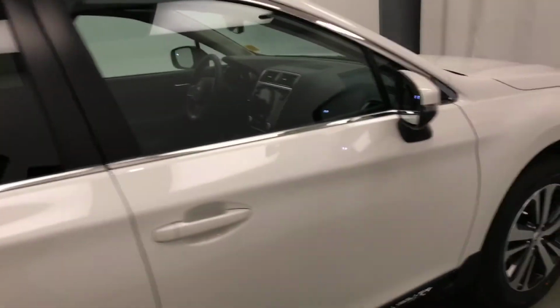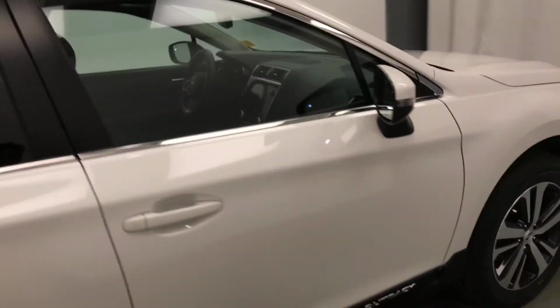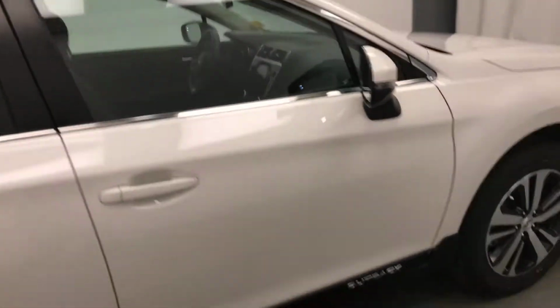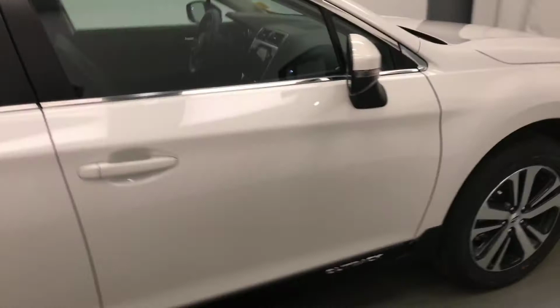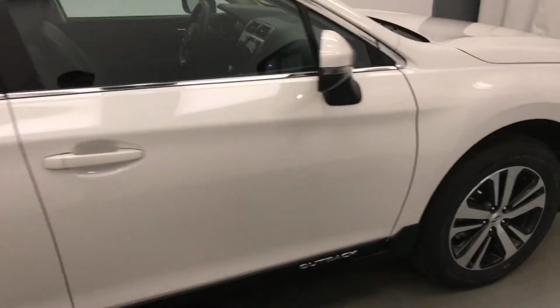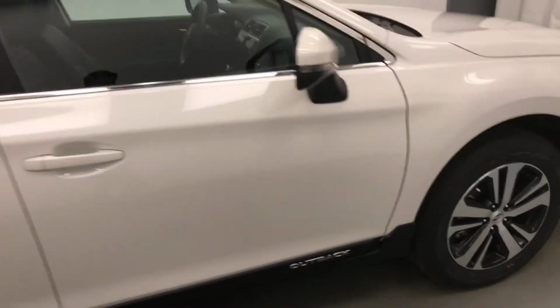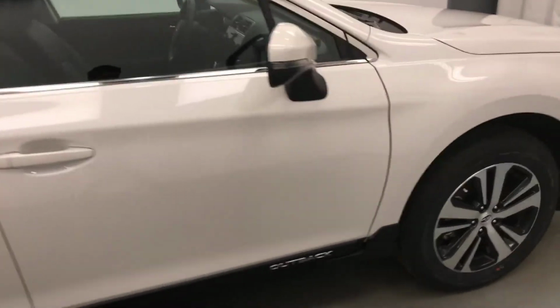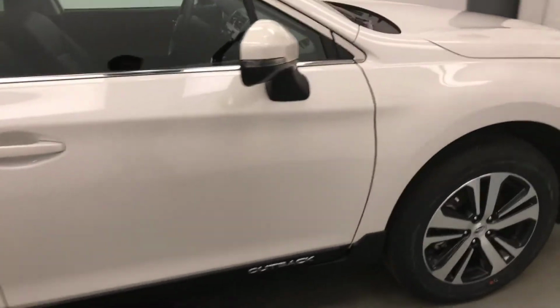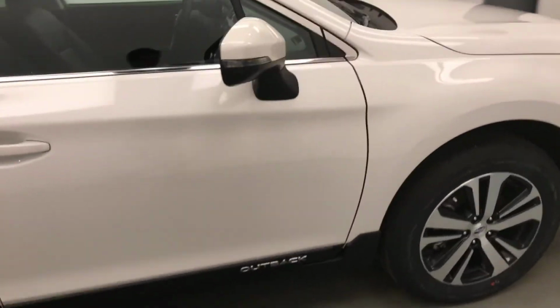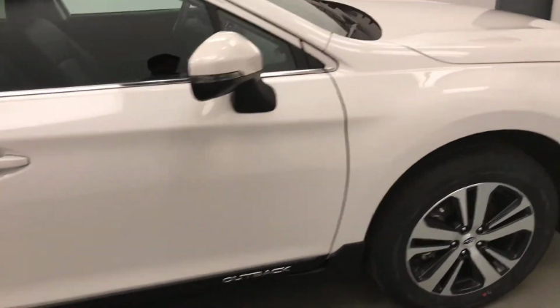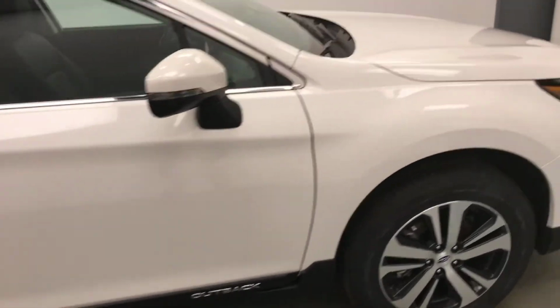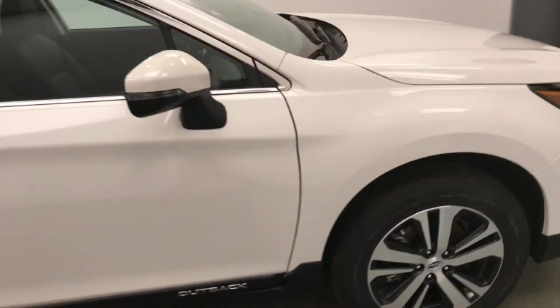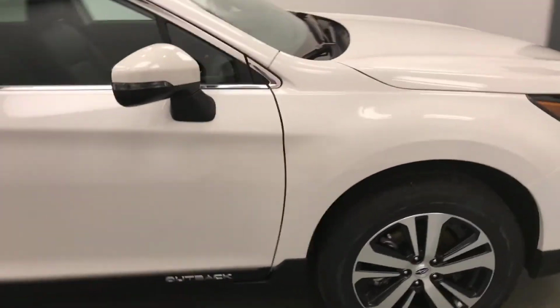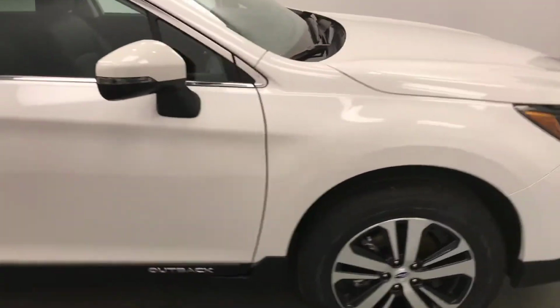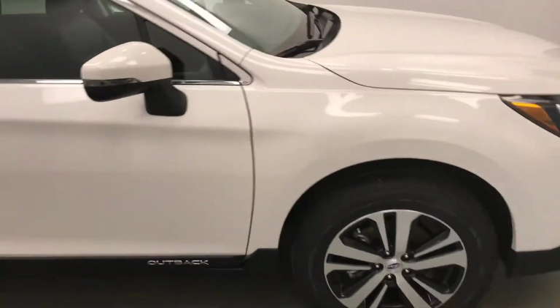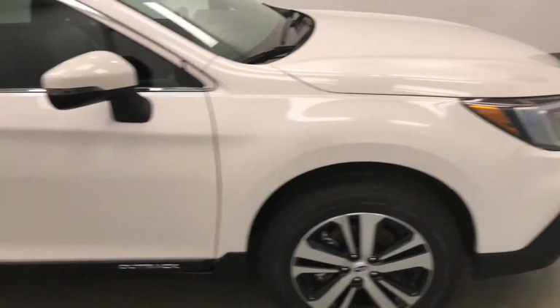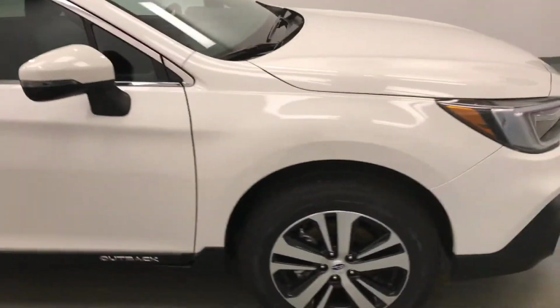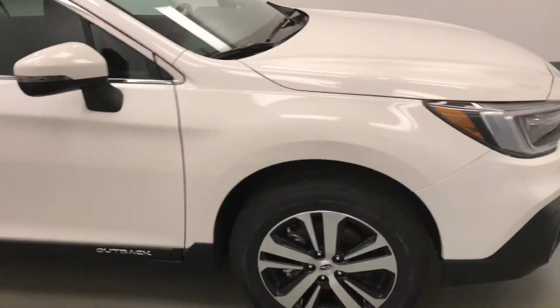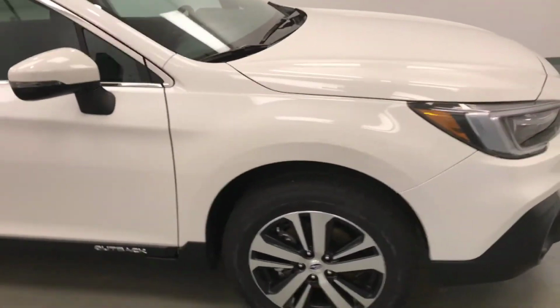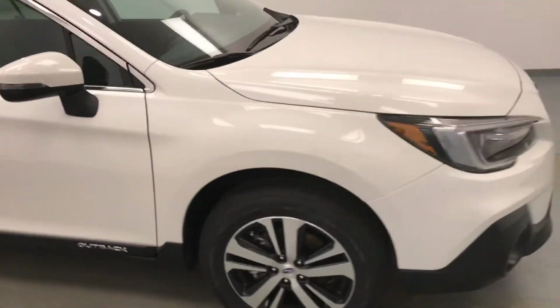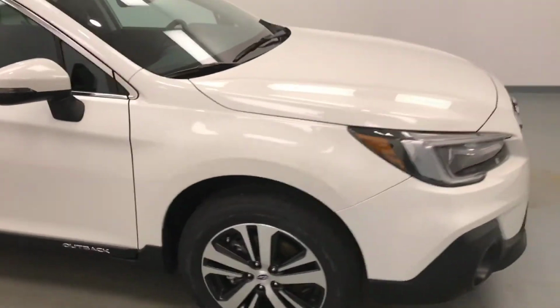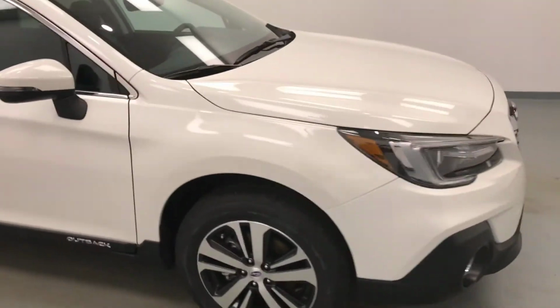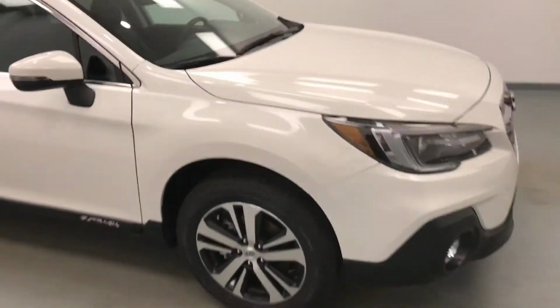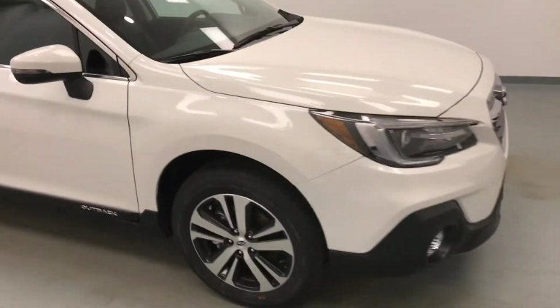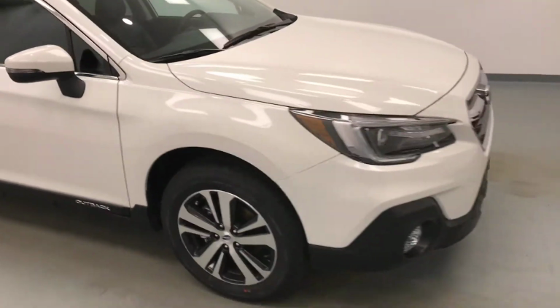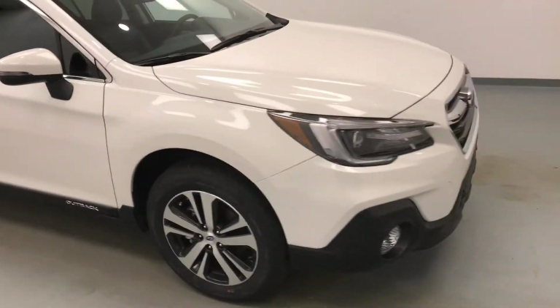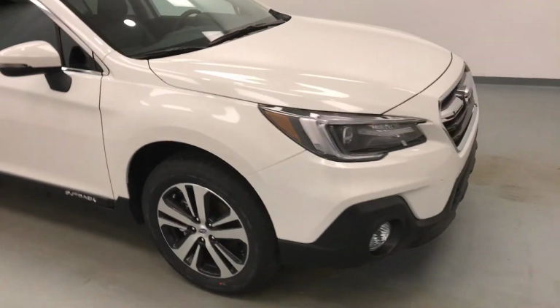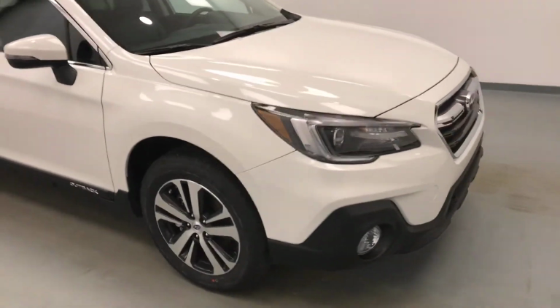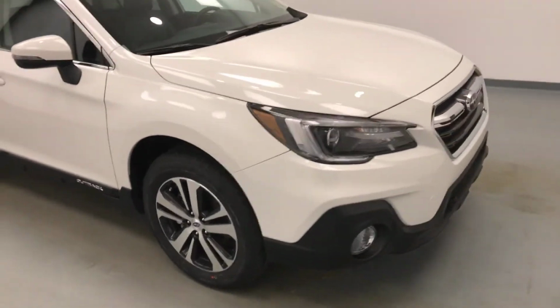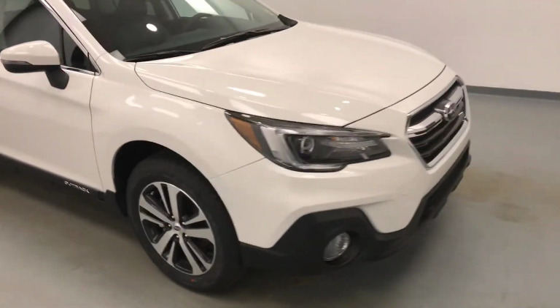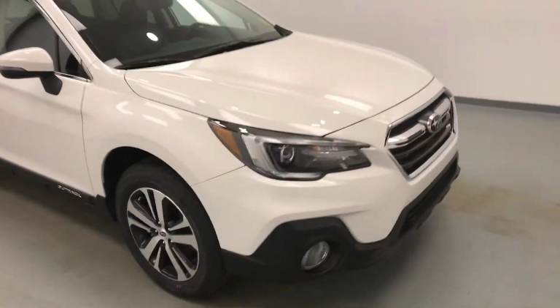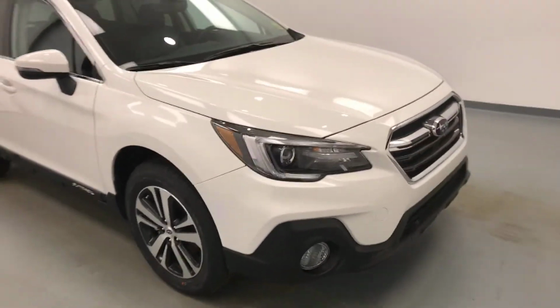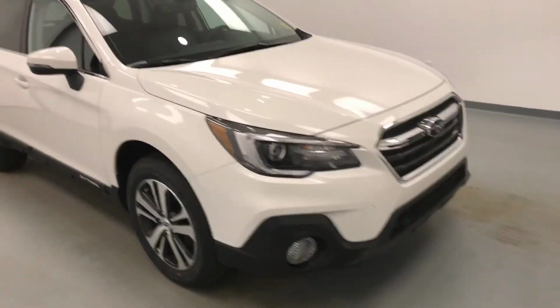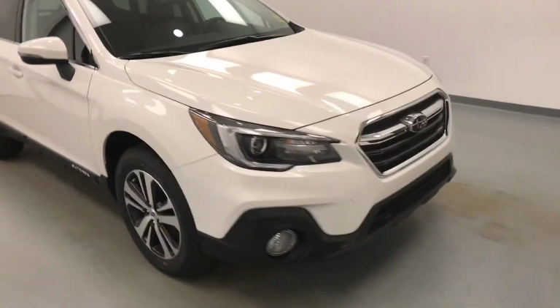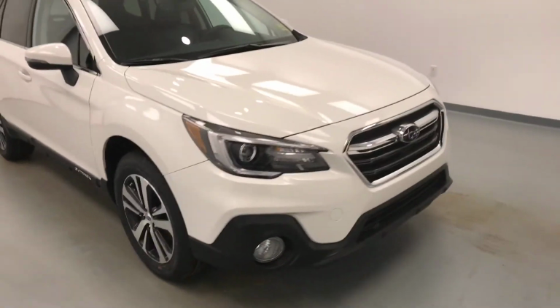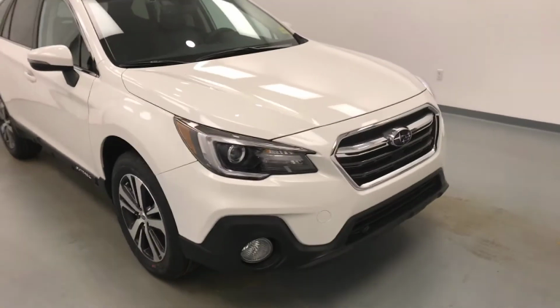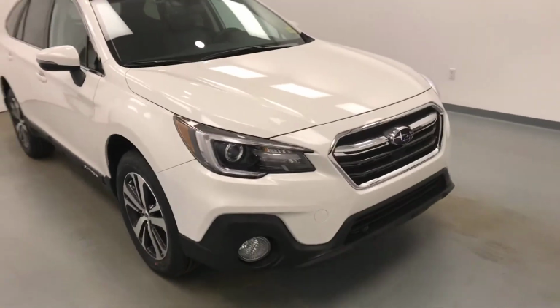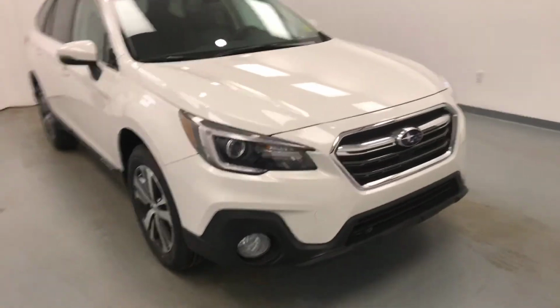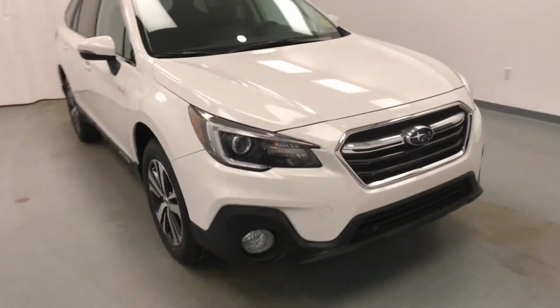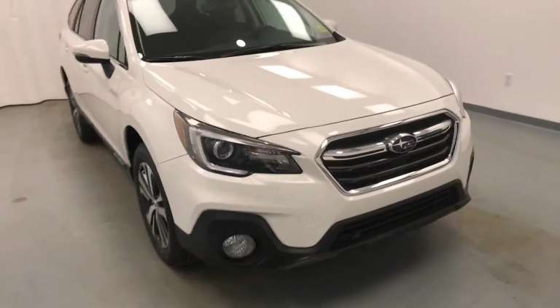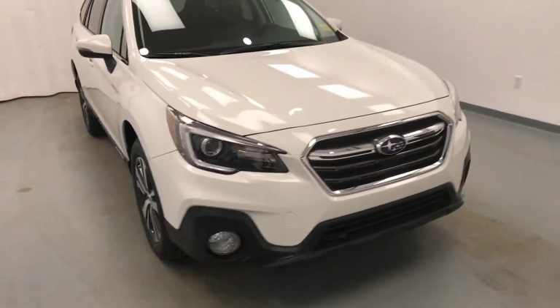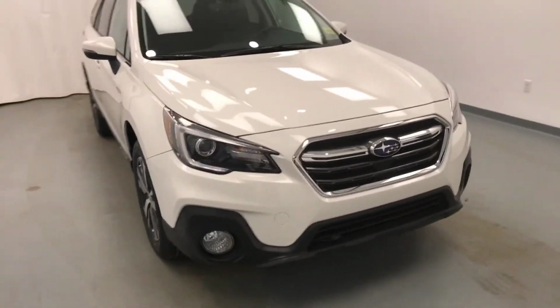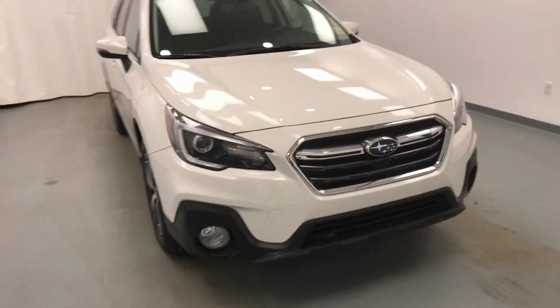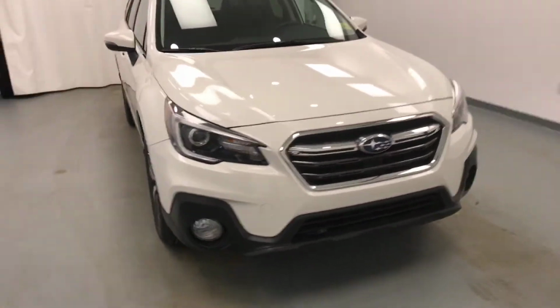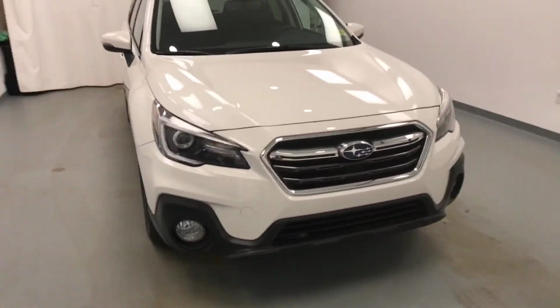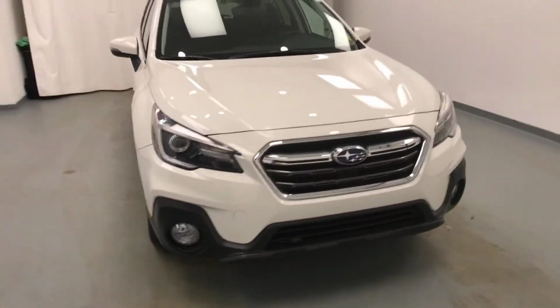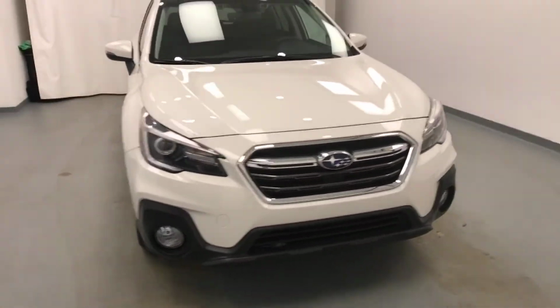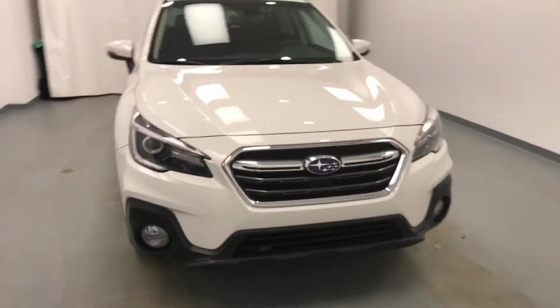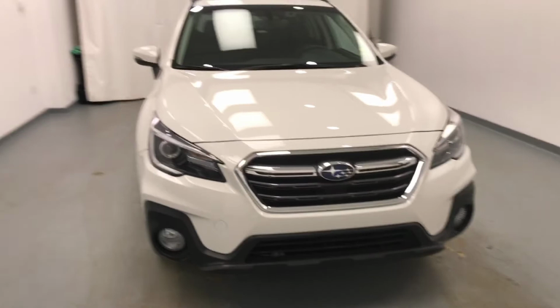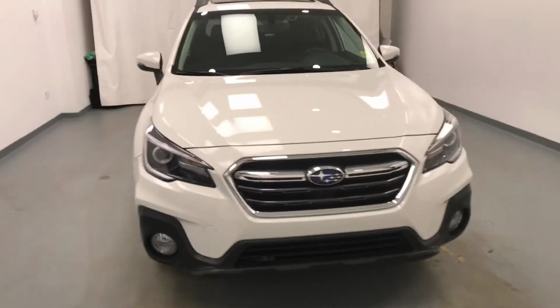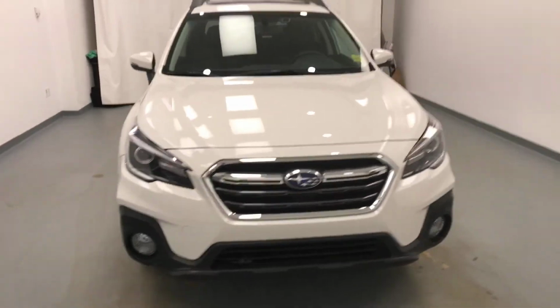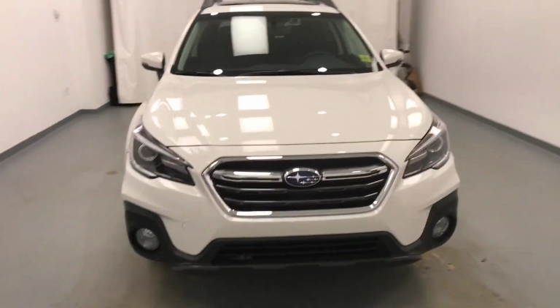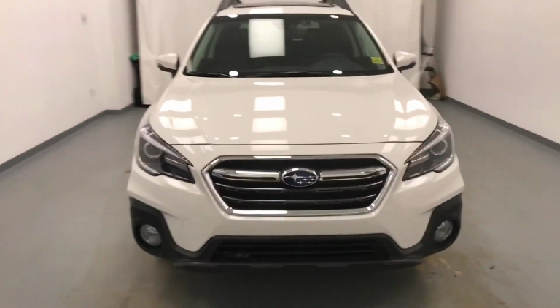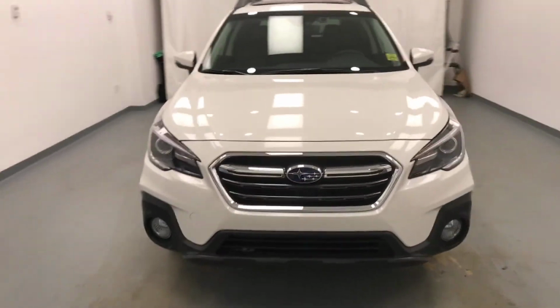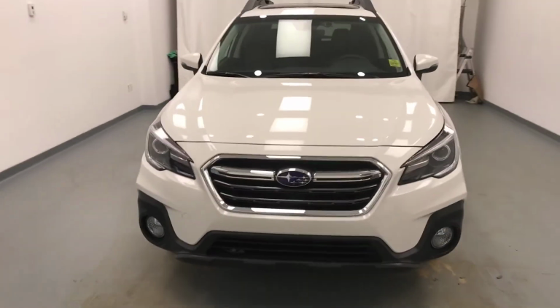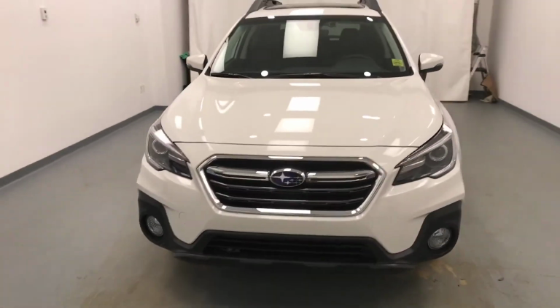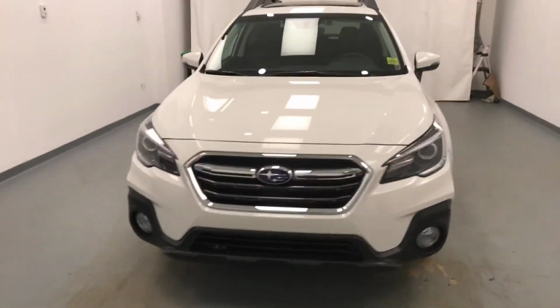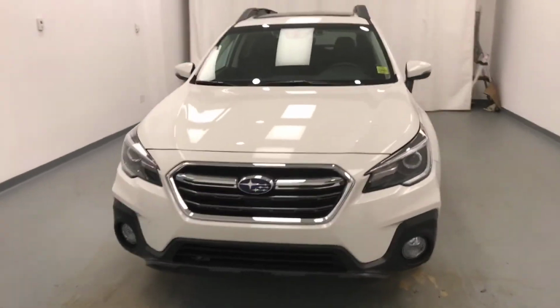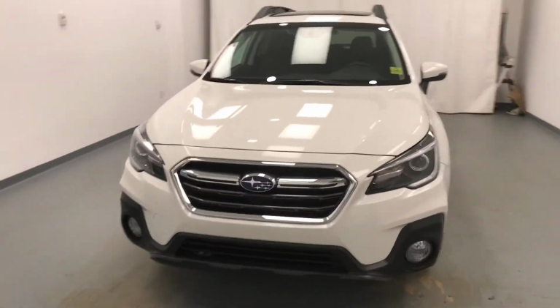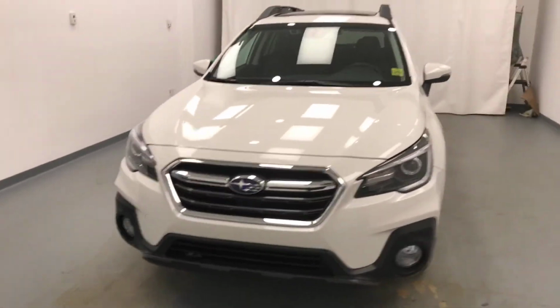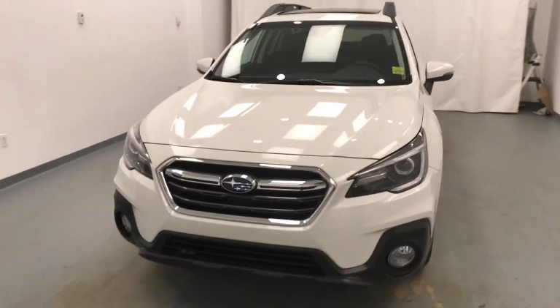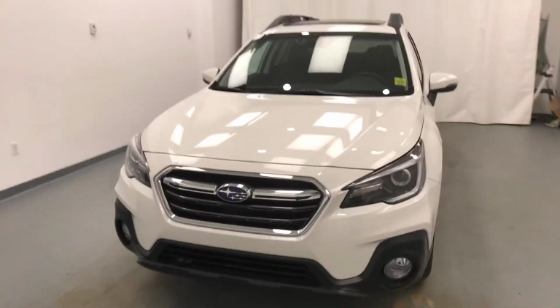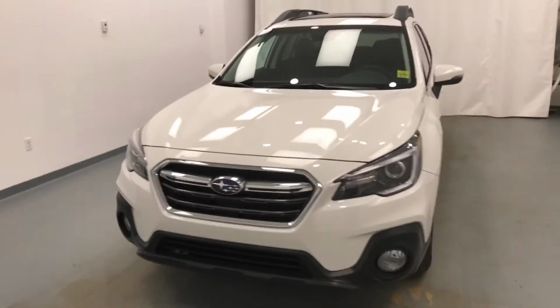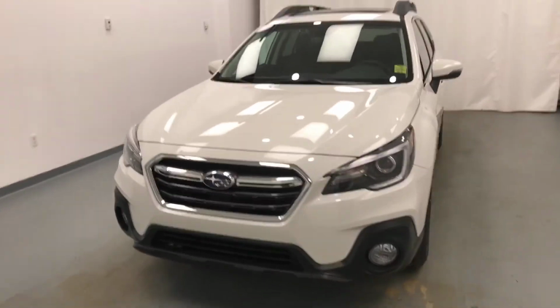Once again, this is stock number 189533, a 2018 Subaru Outback, and our exterior color is crystal white.